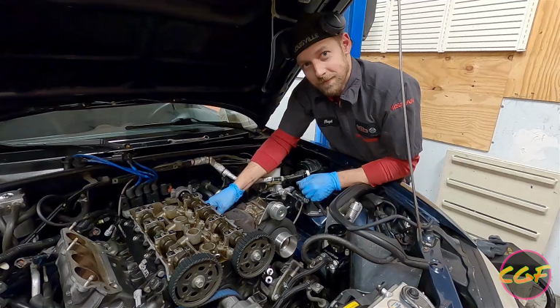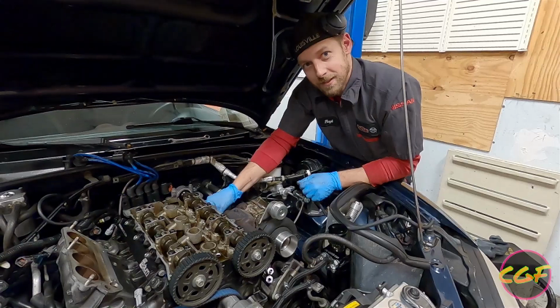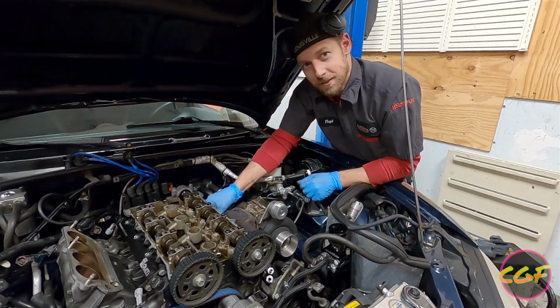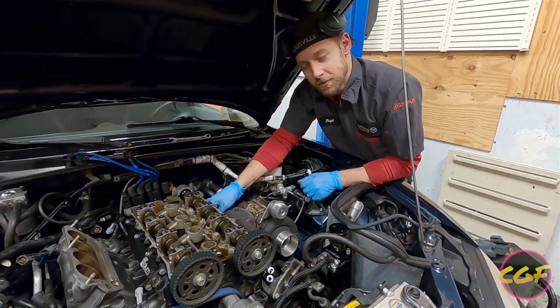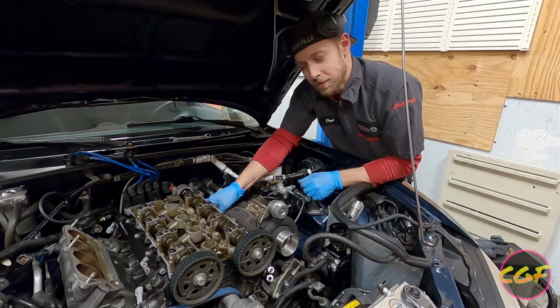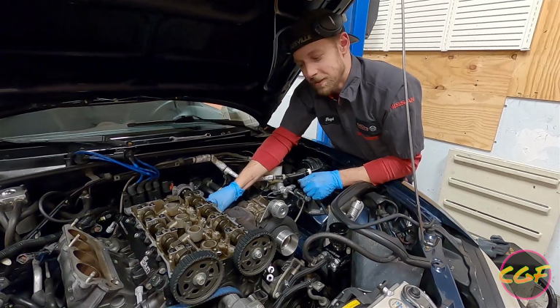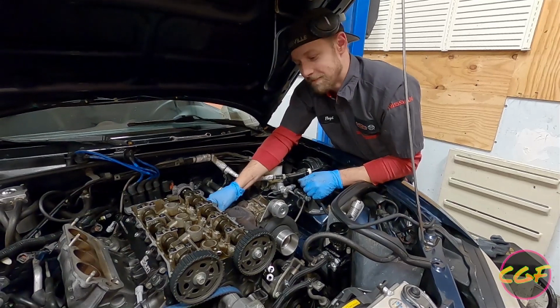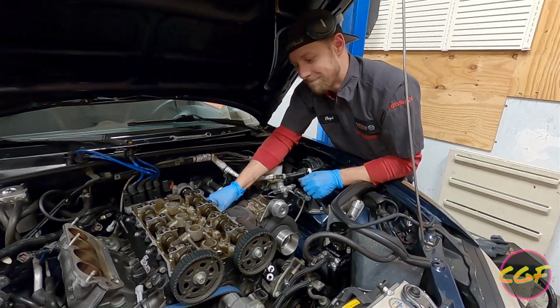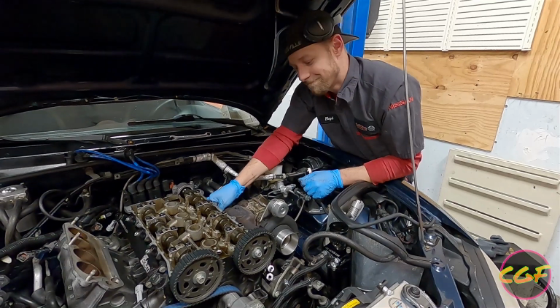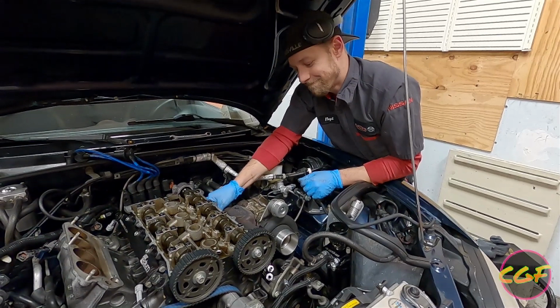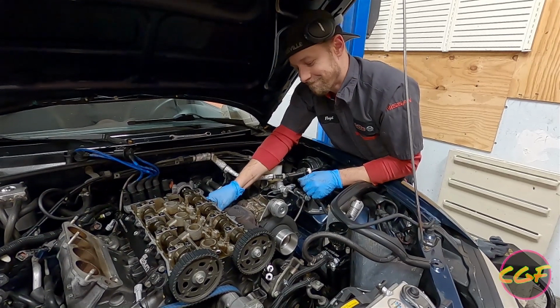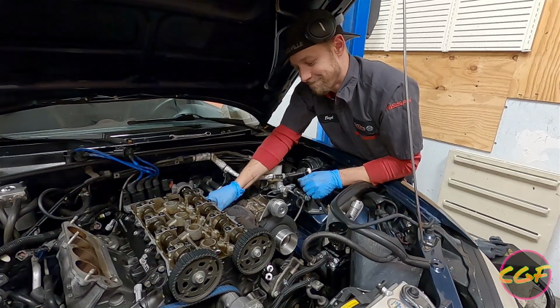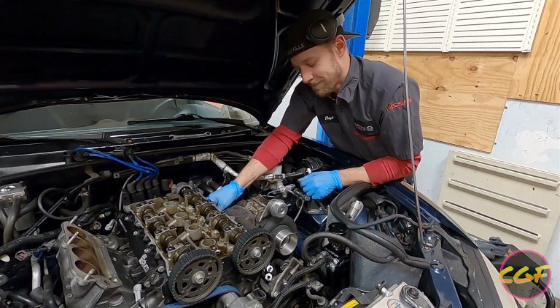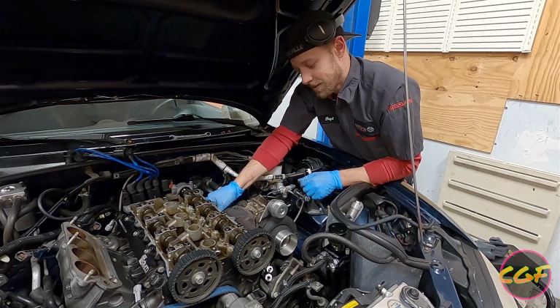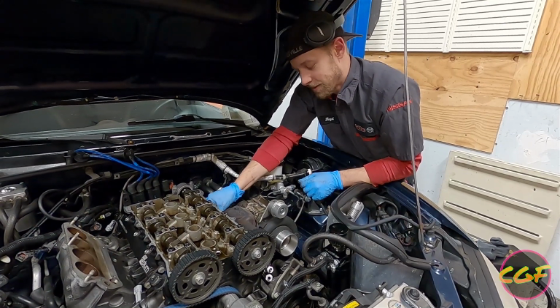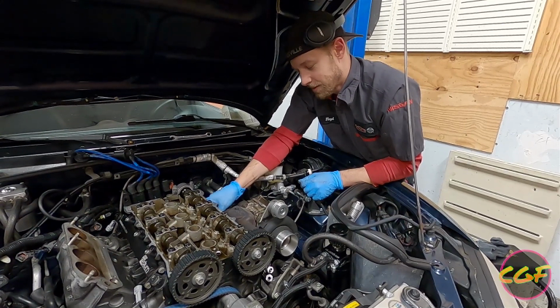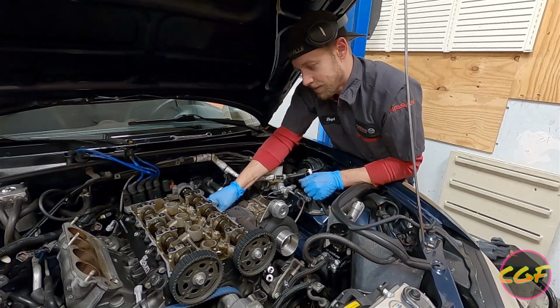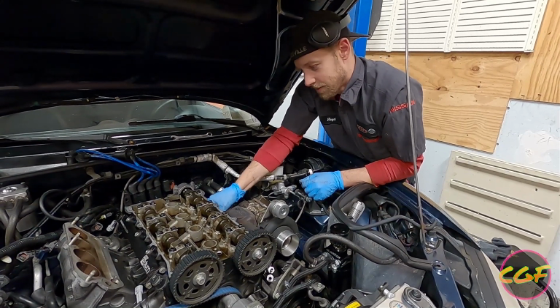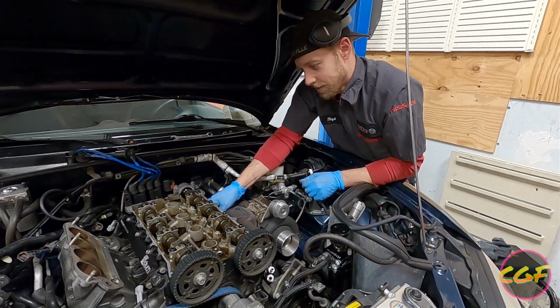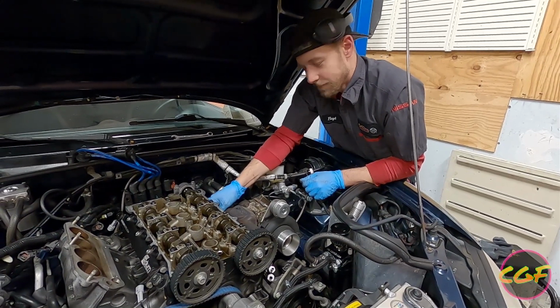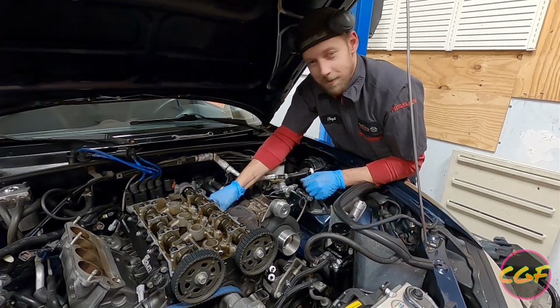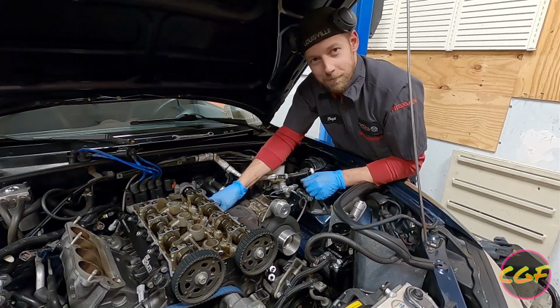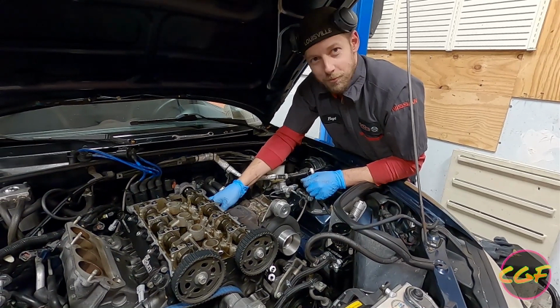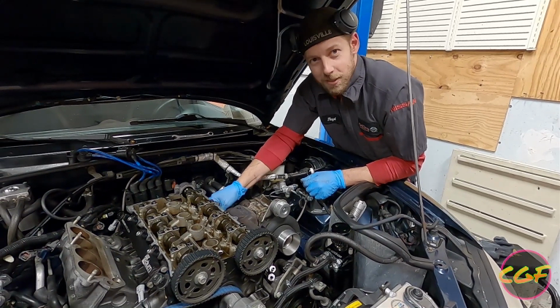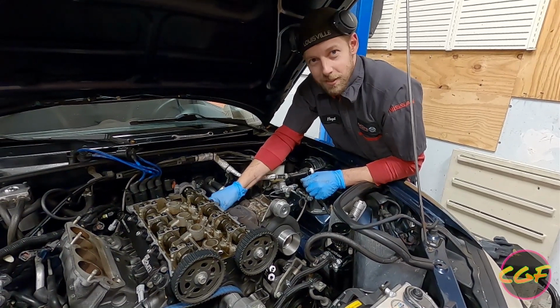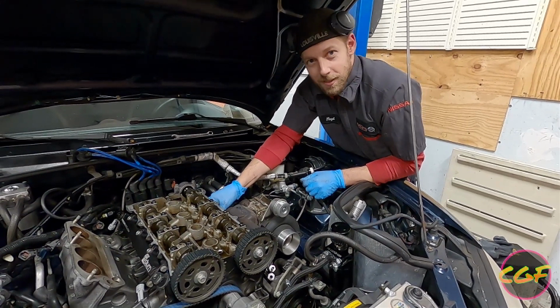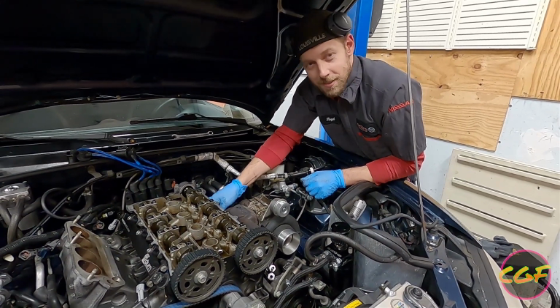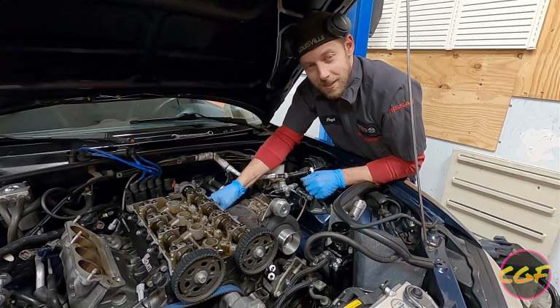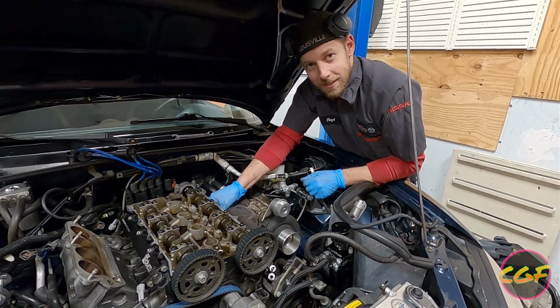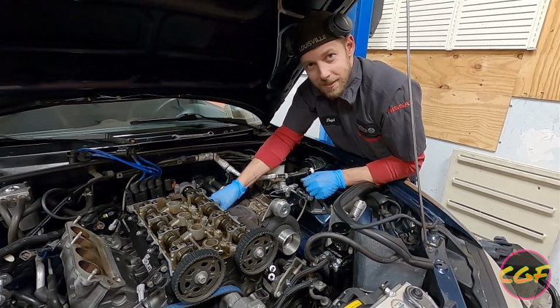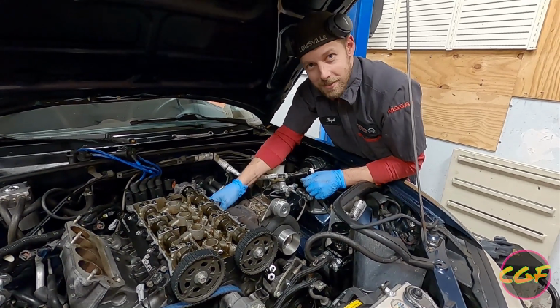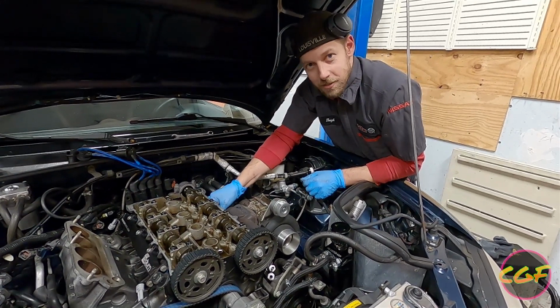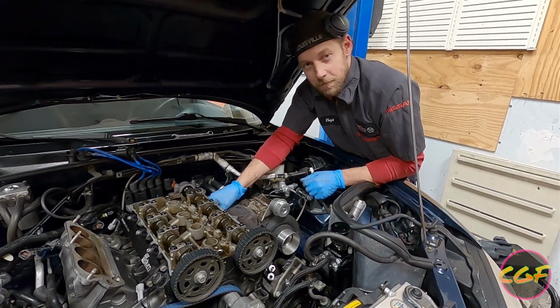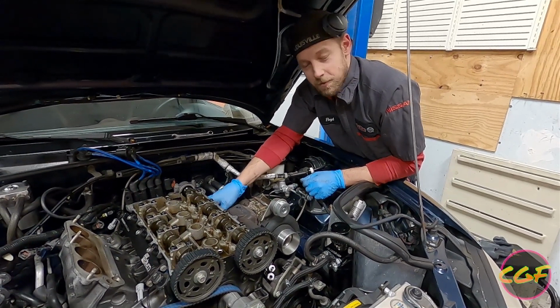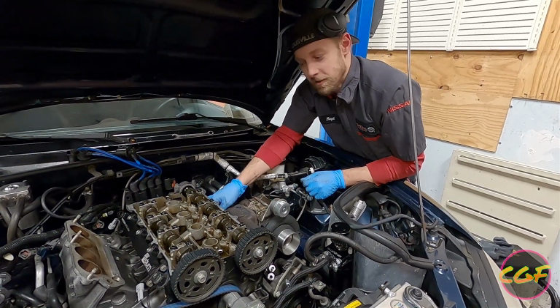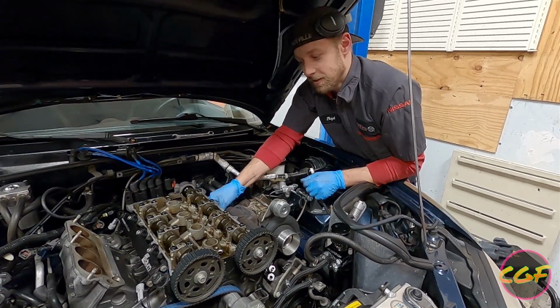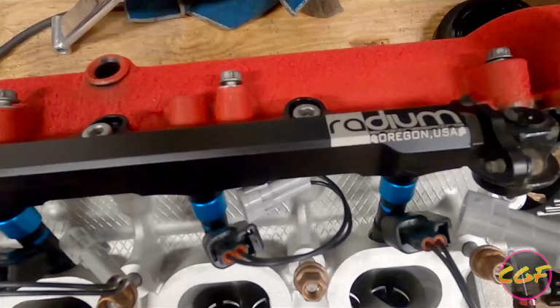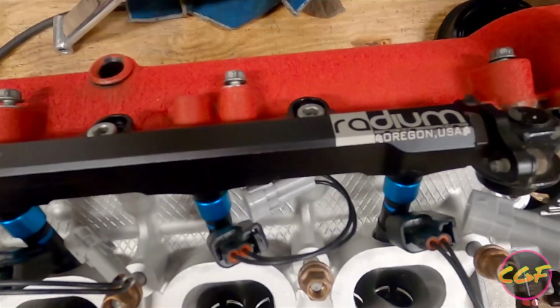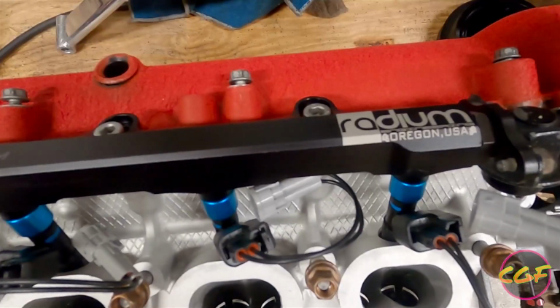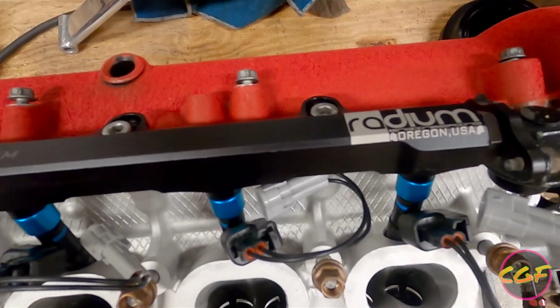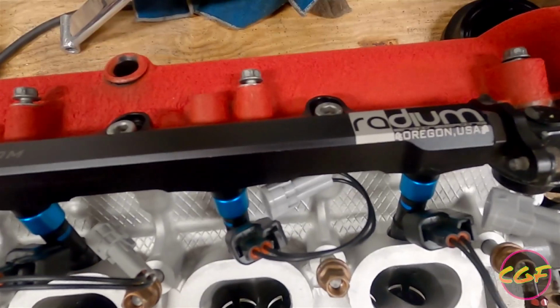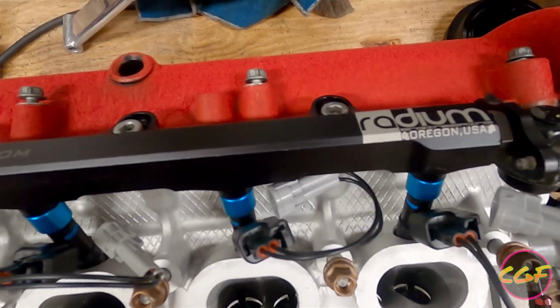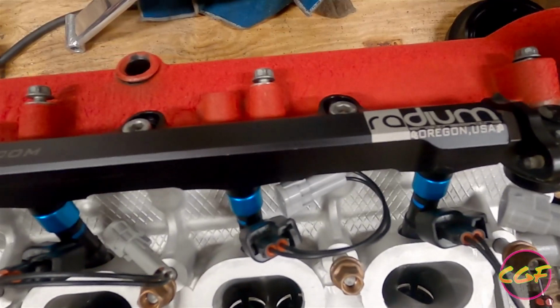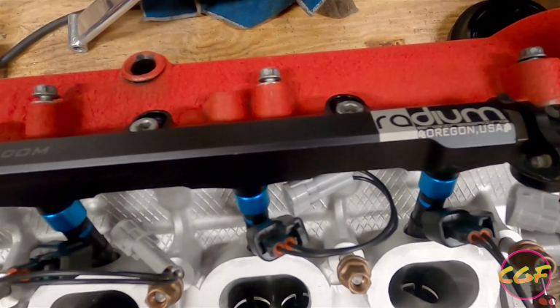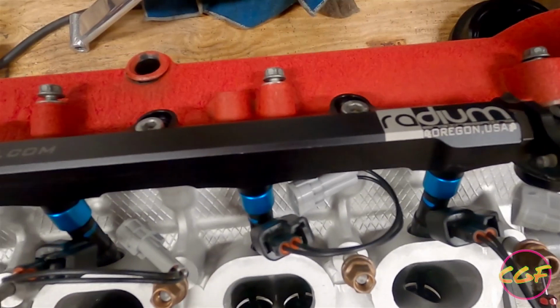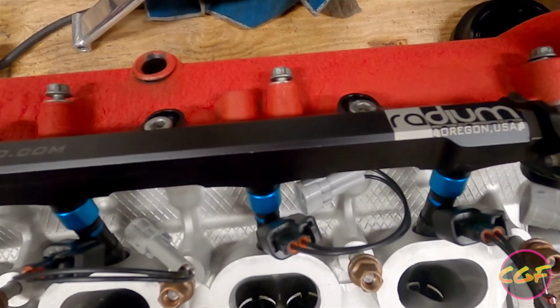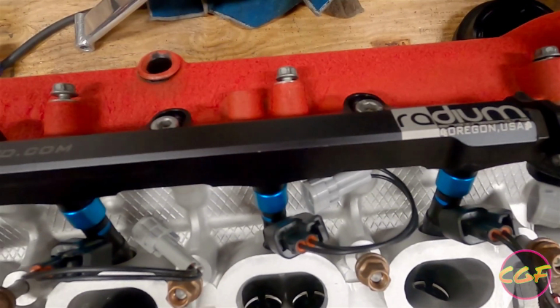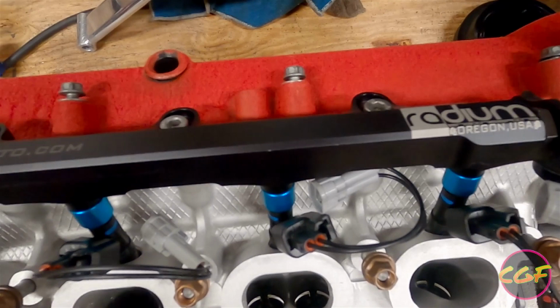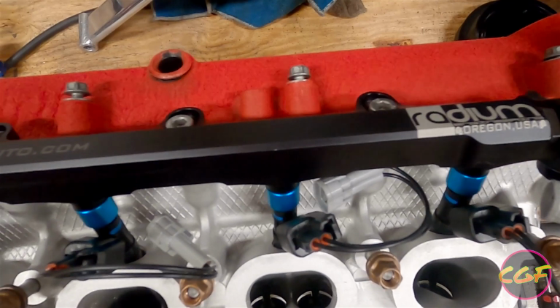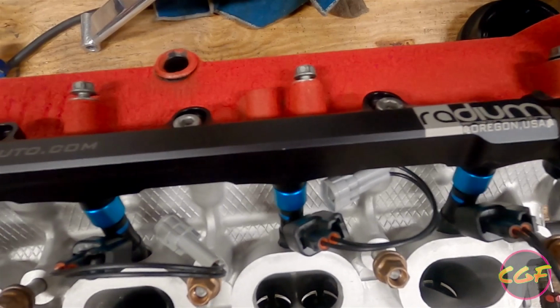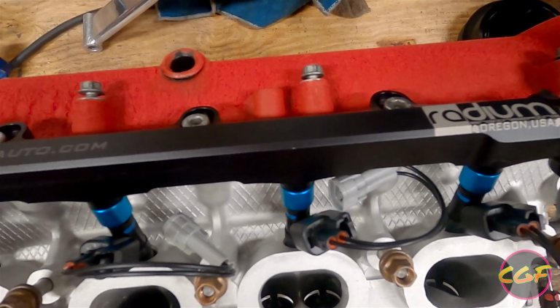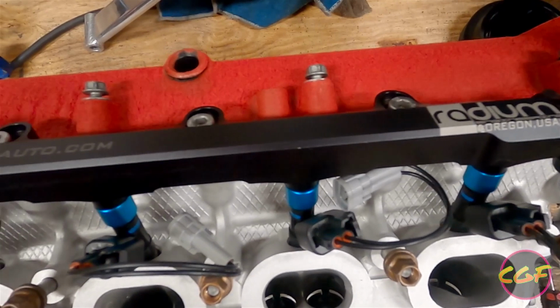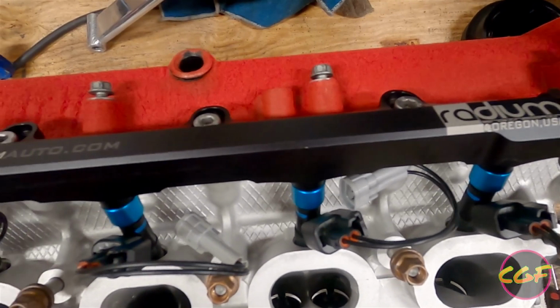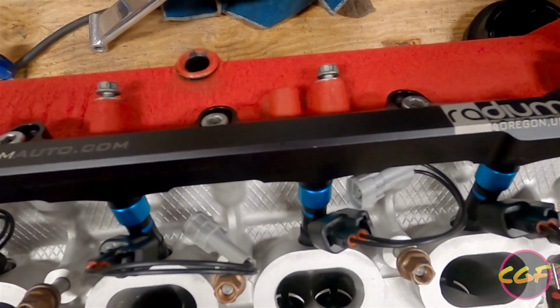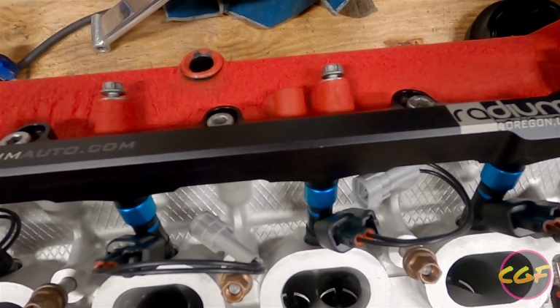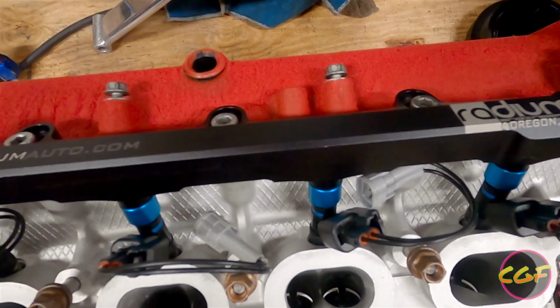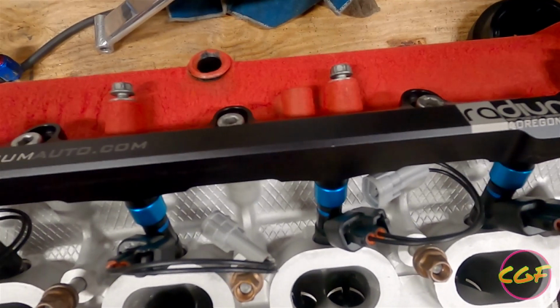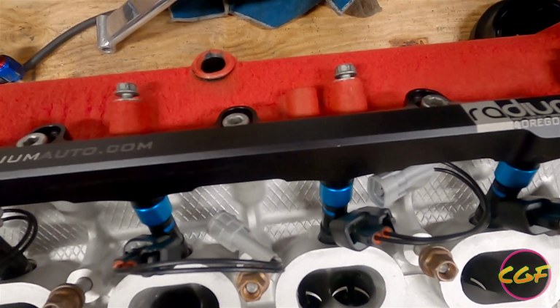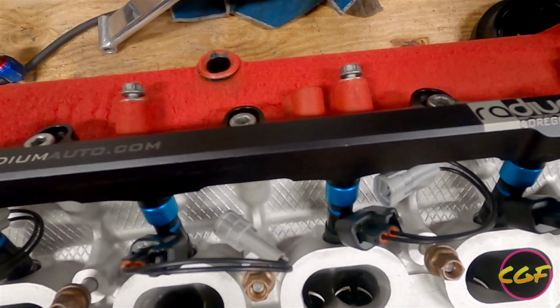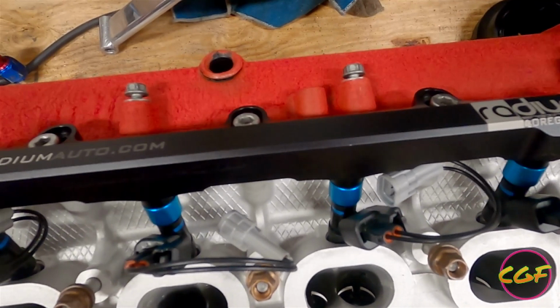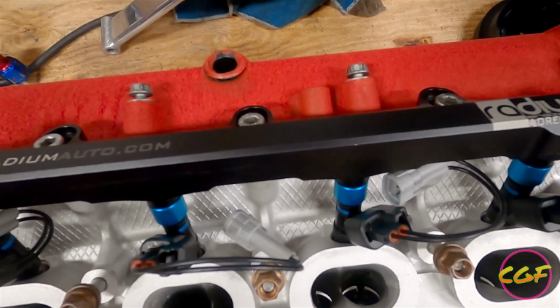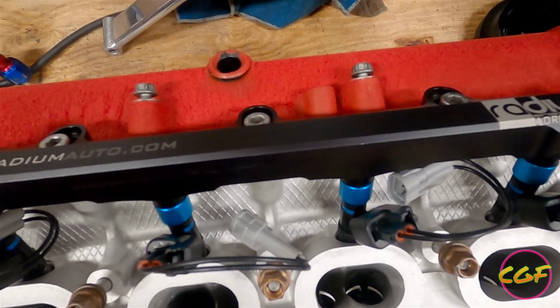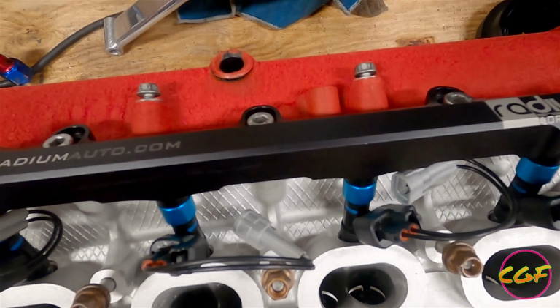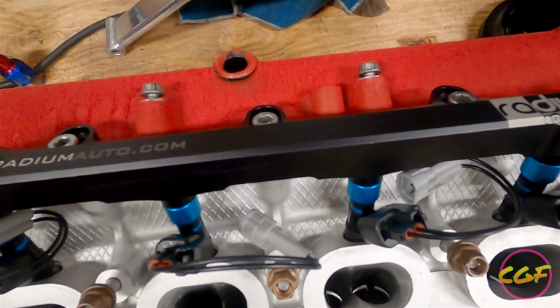You know what? I'm getting pretty good at taking this turbo on and off. Turbo me out of the line.